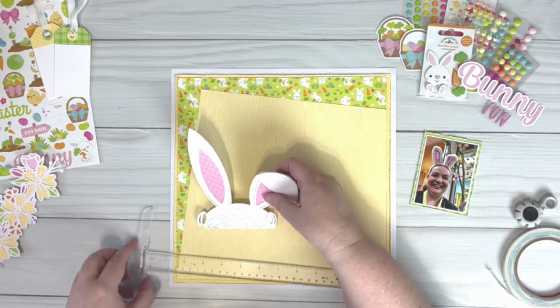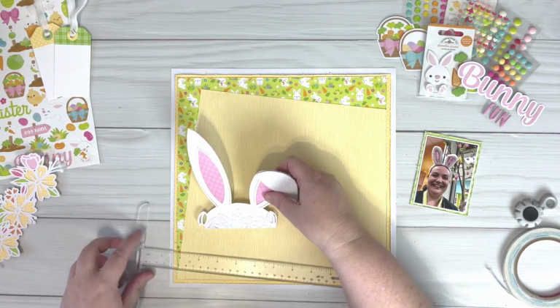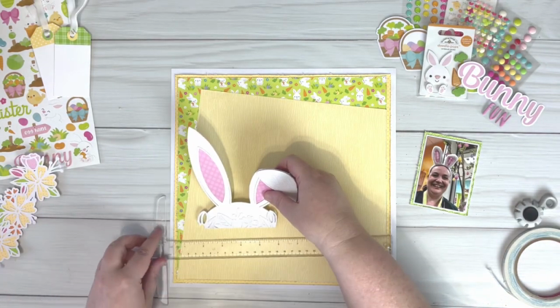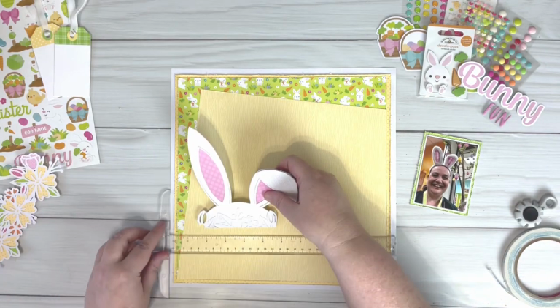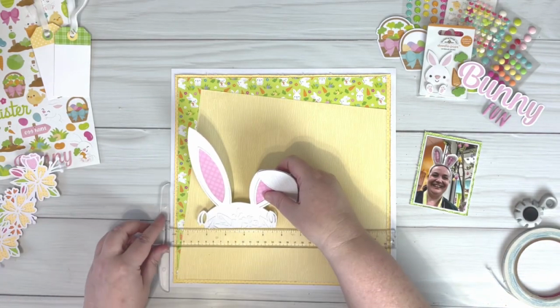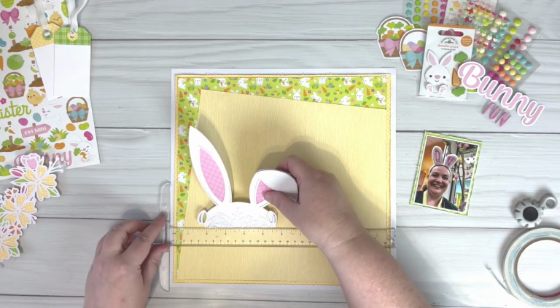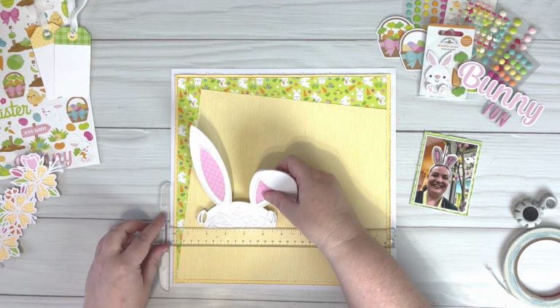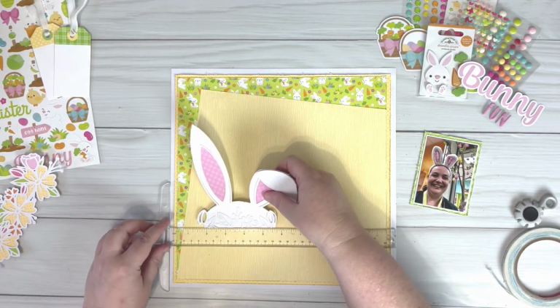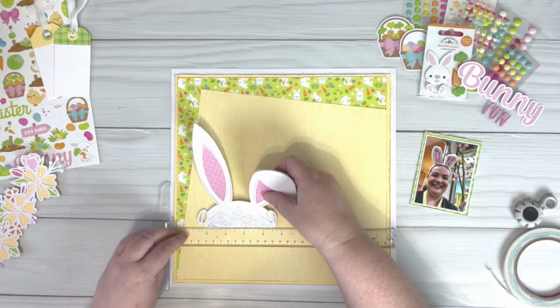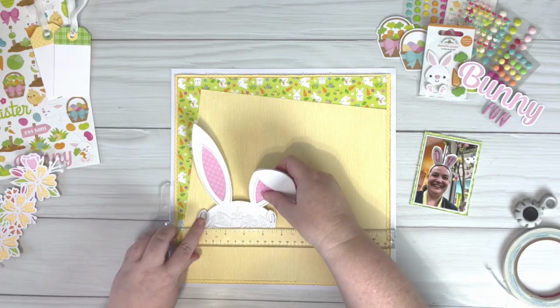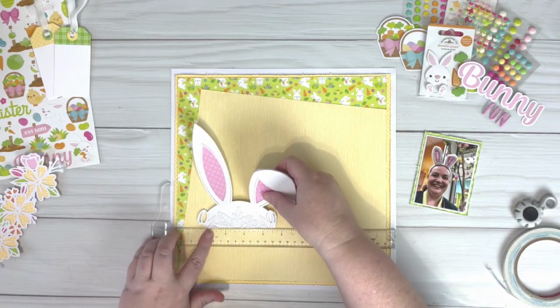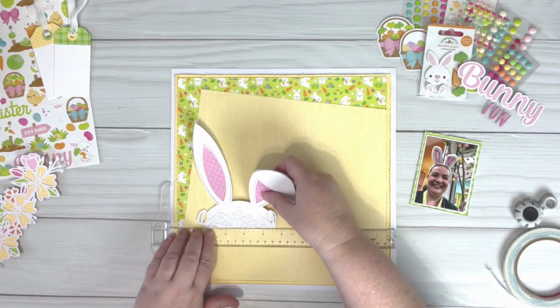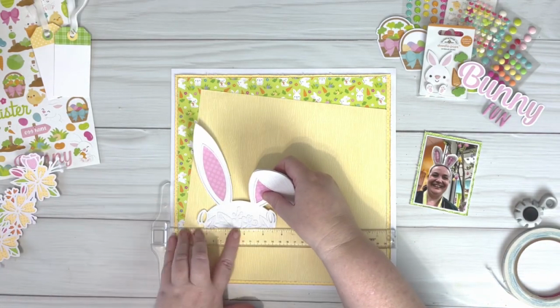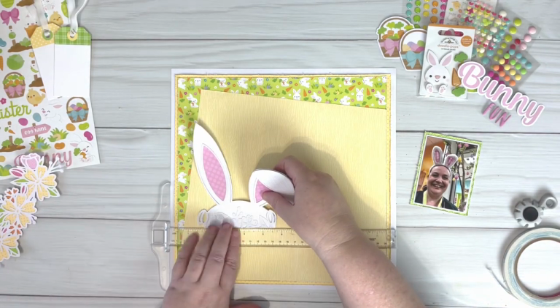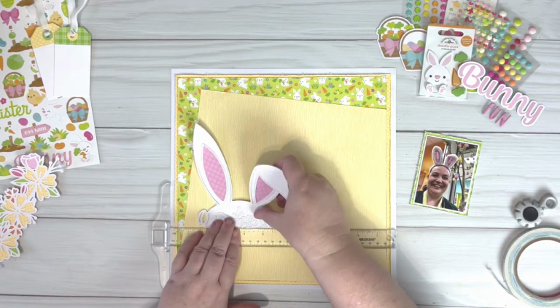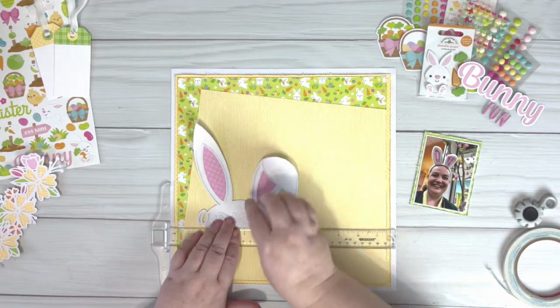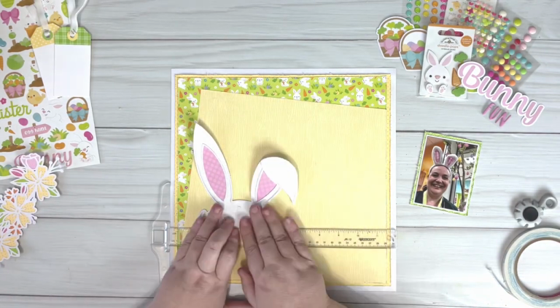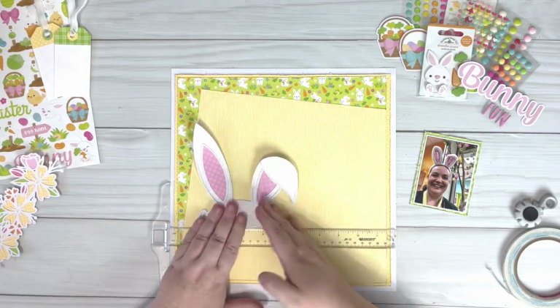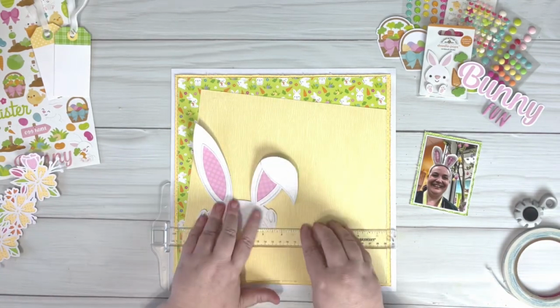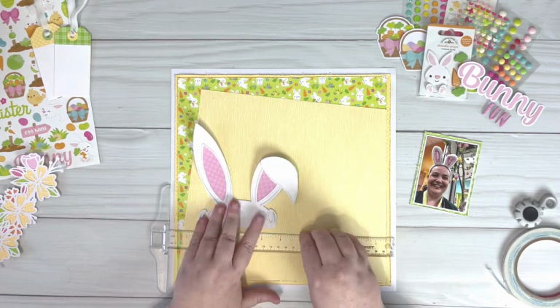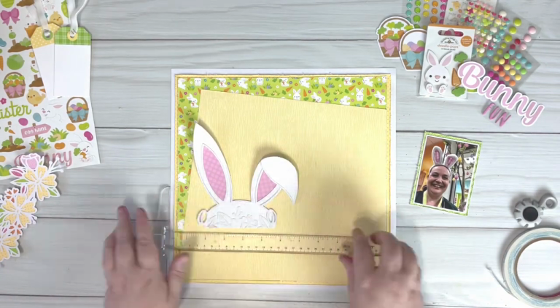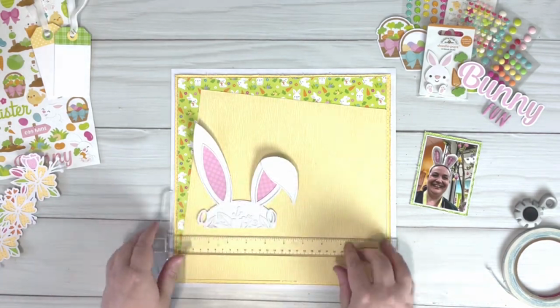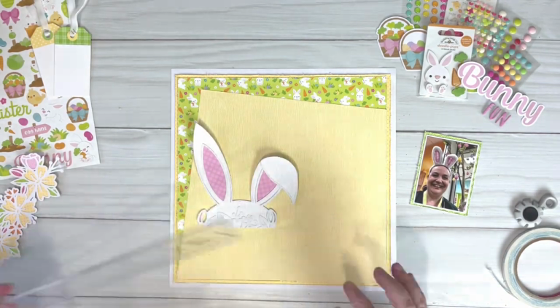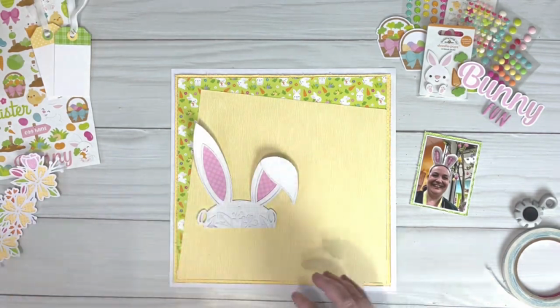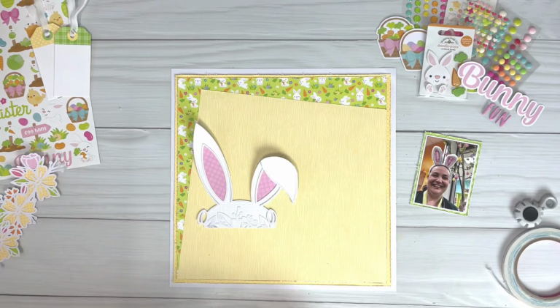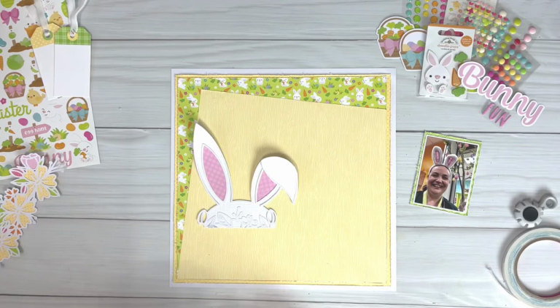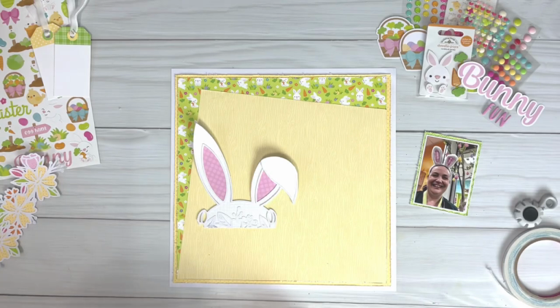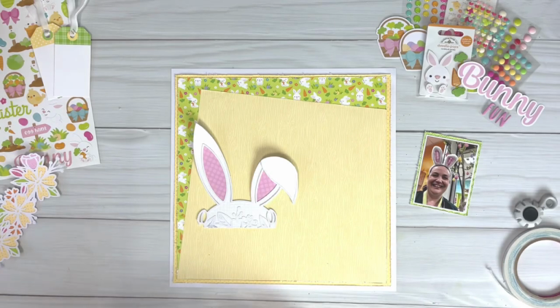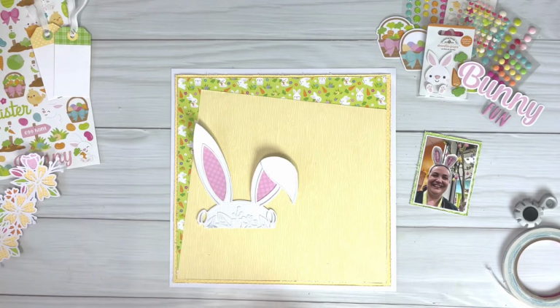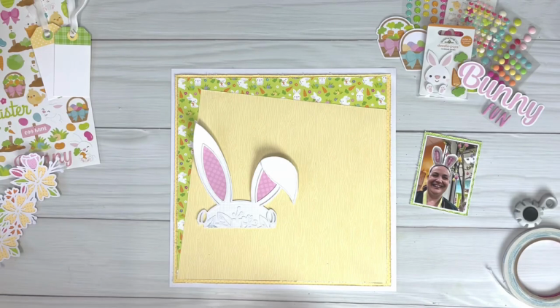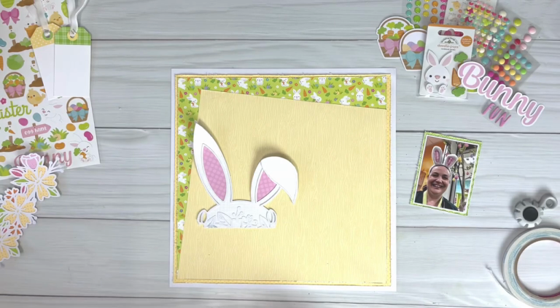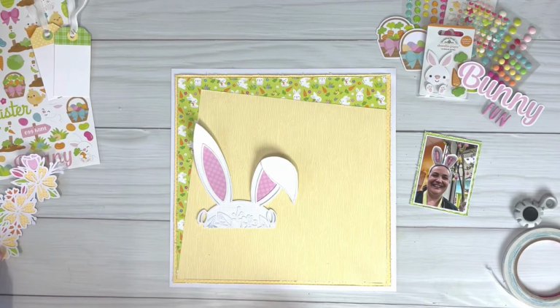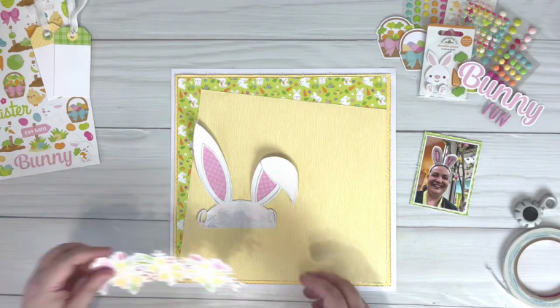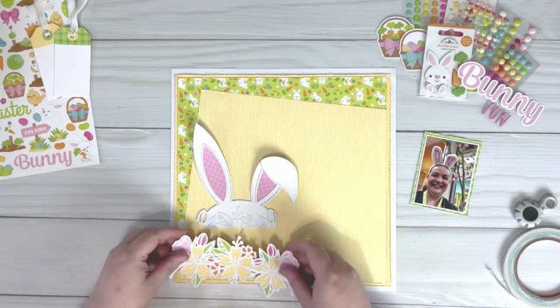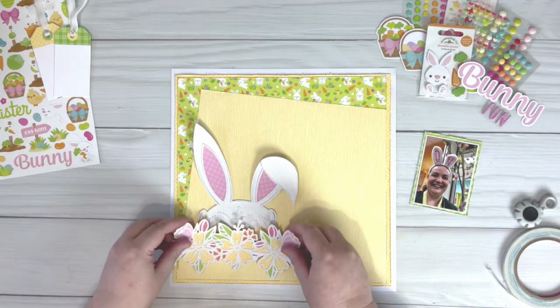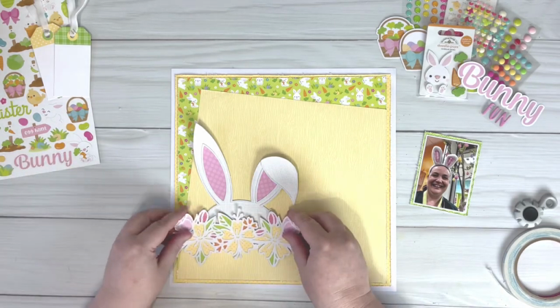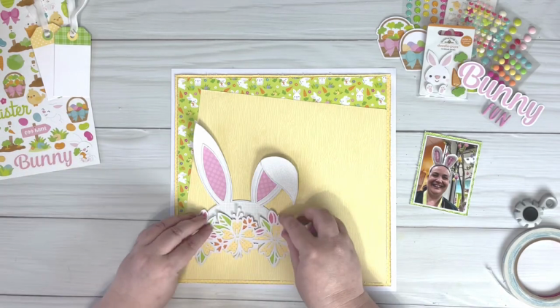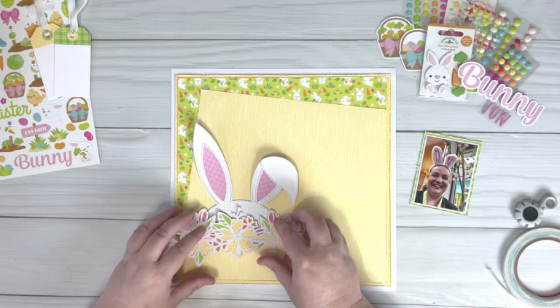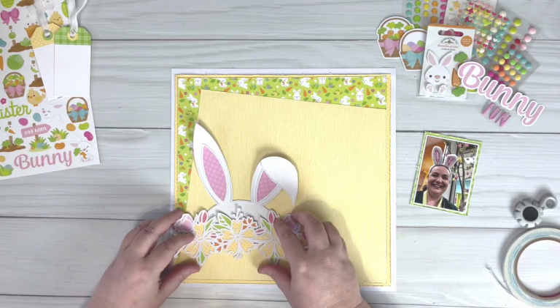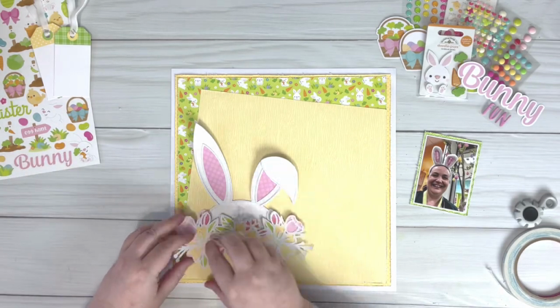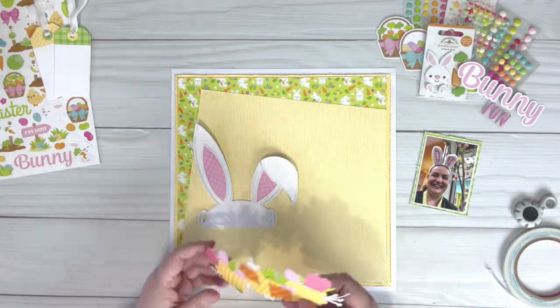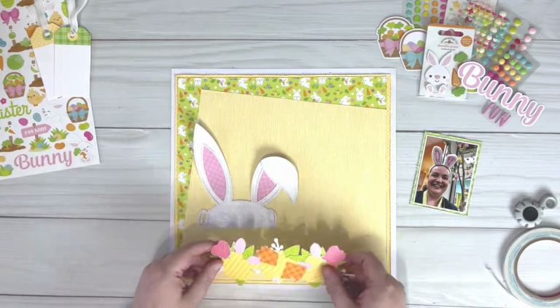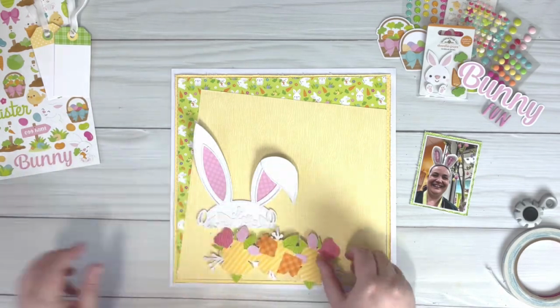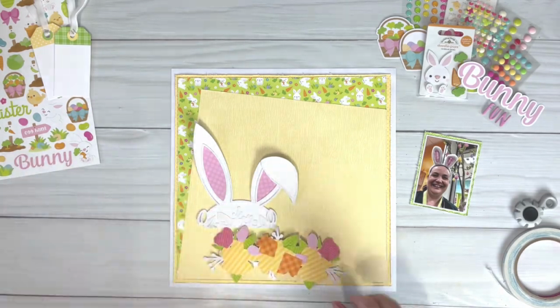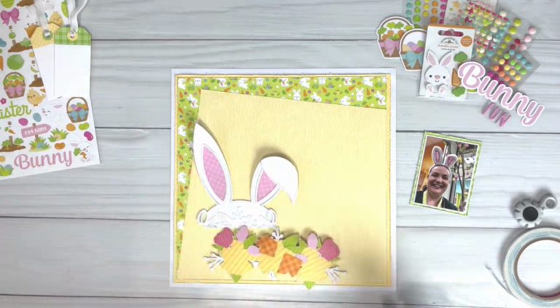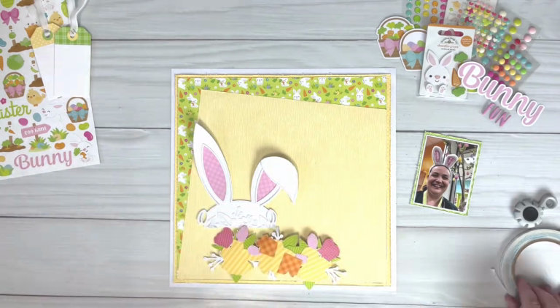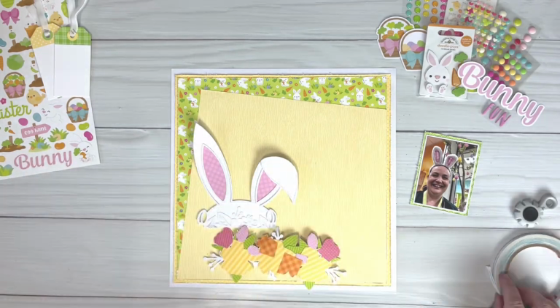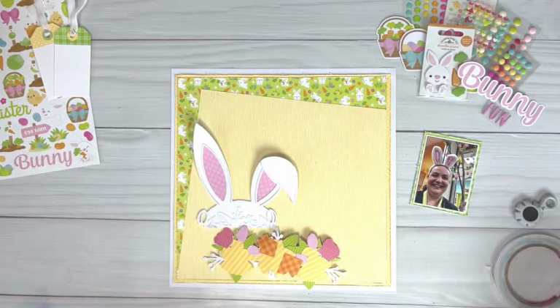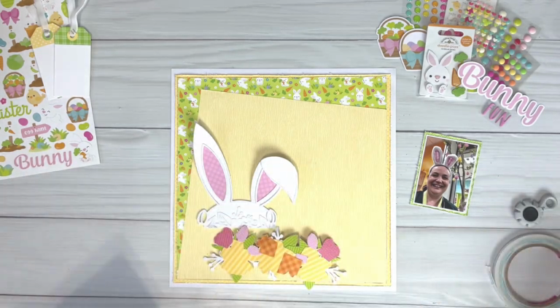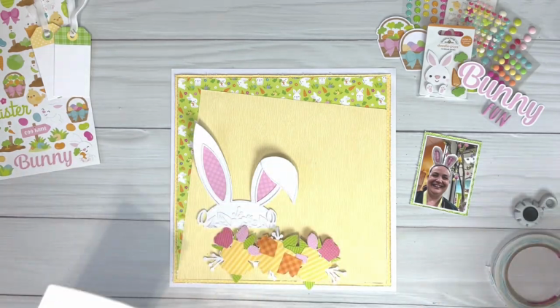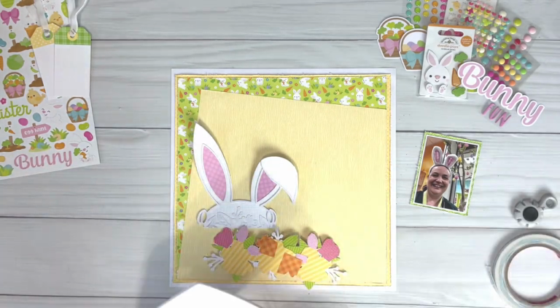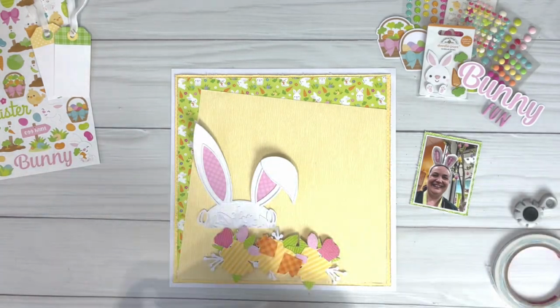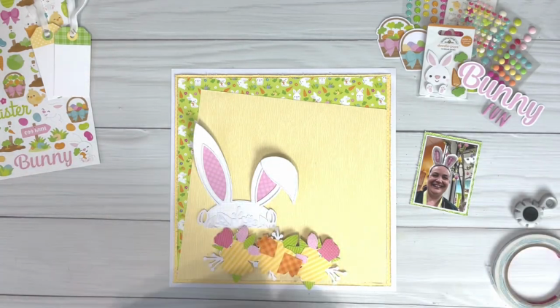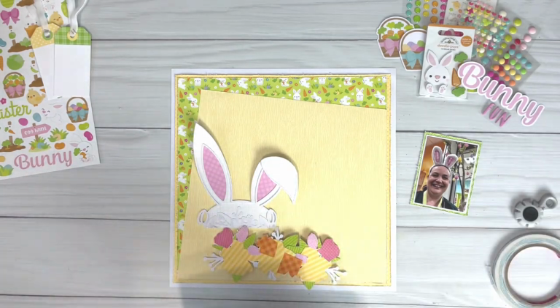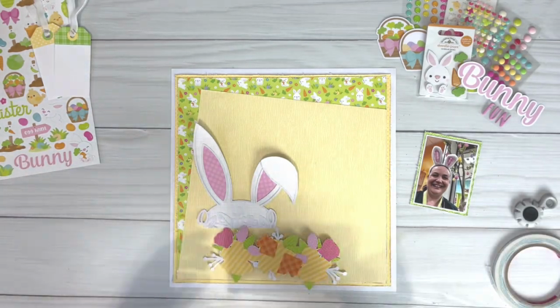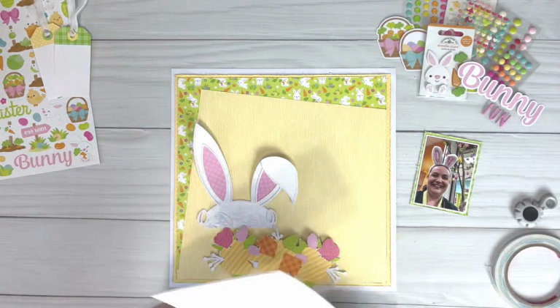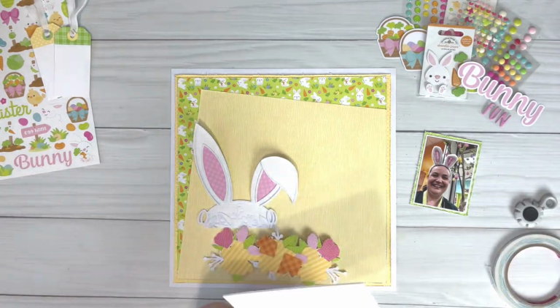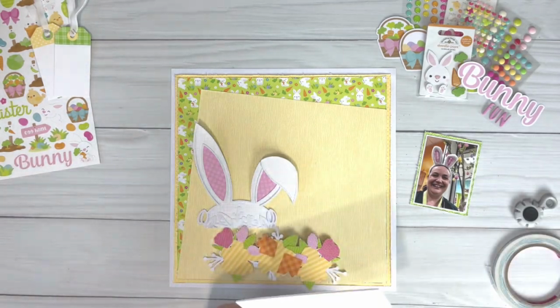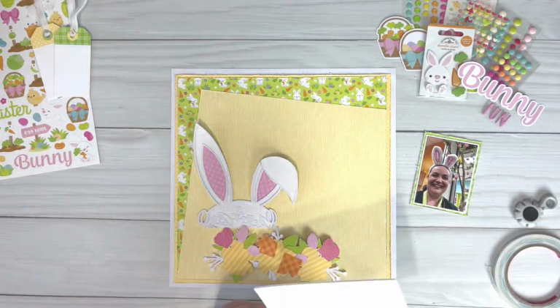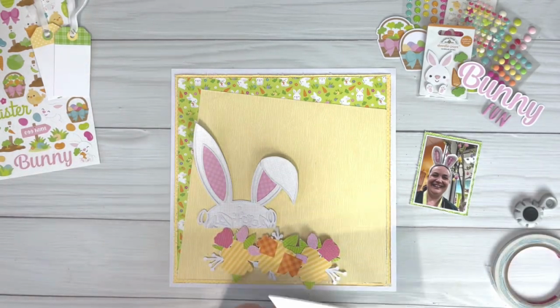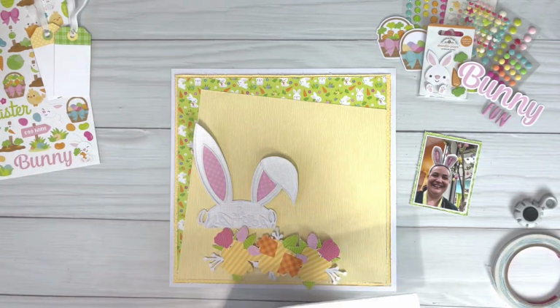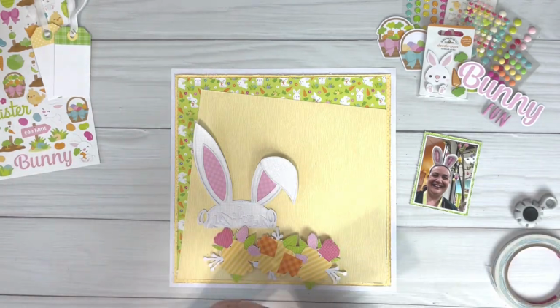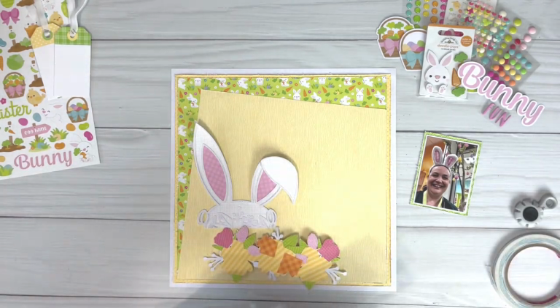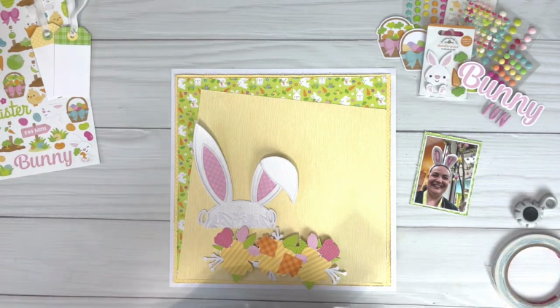I'll leave a link to Pear Tree Cut Files in the description box below so that you can go over and check out all the amazing cut files.